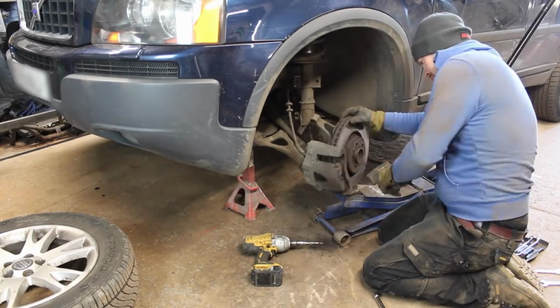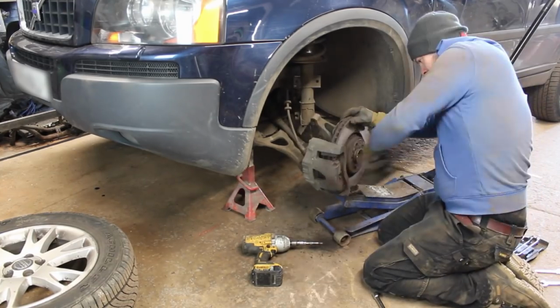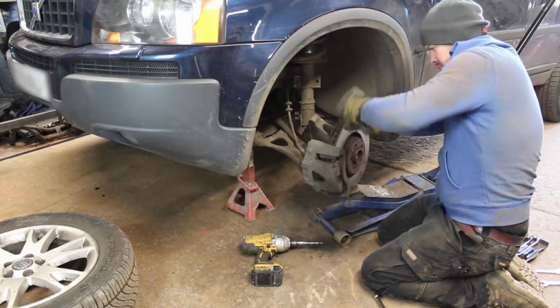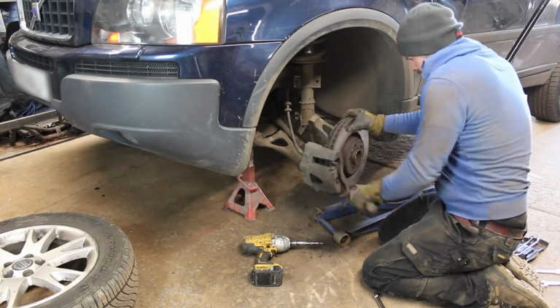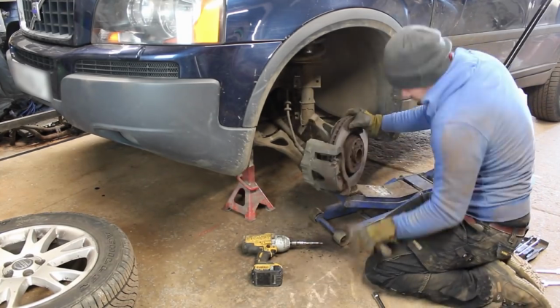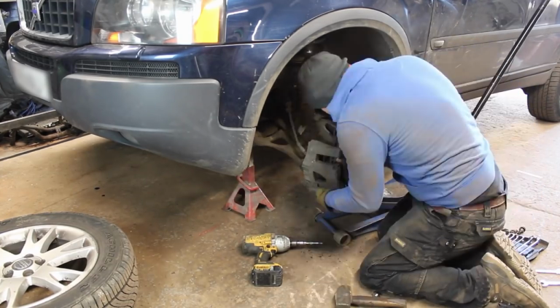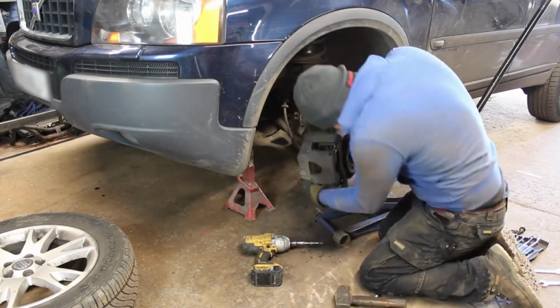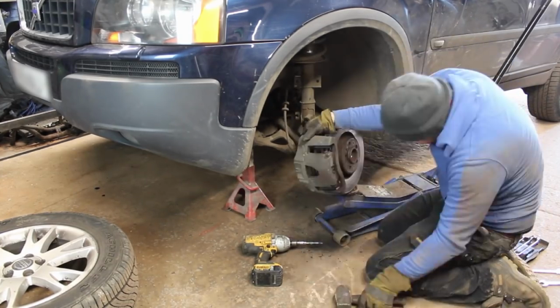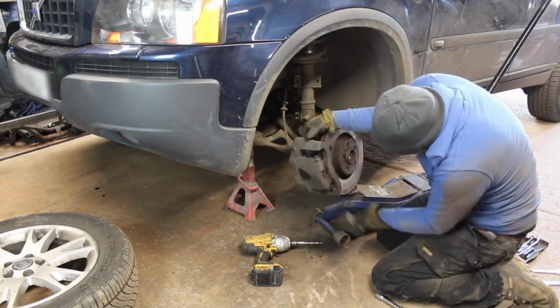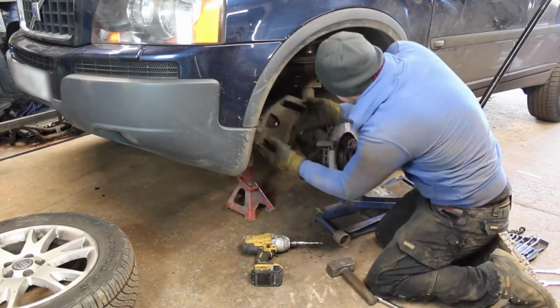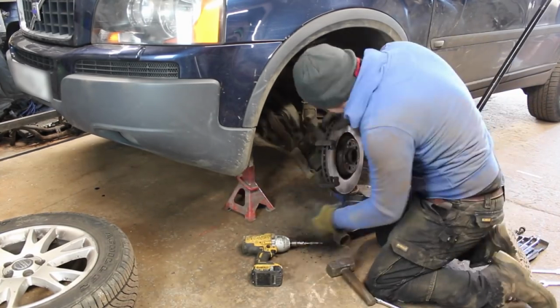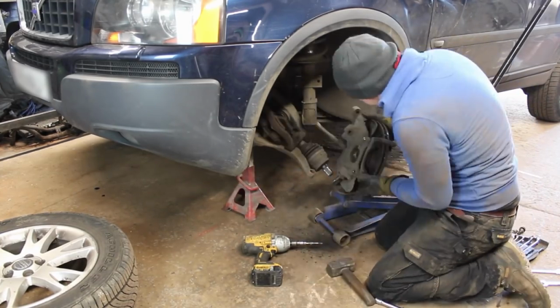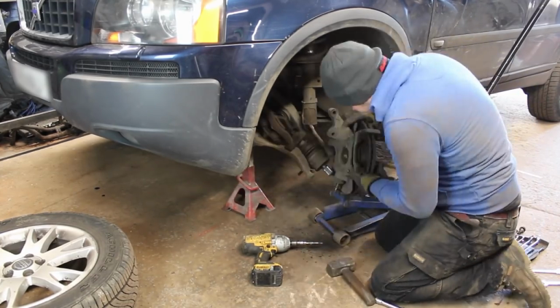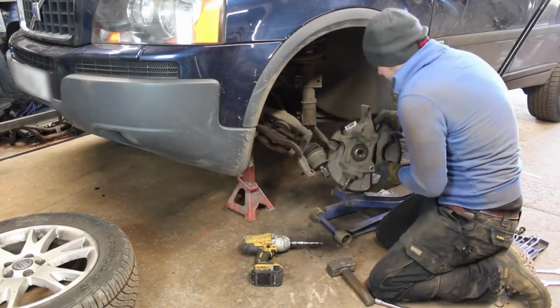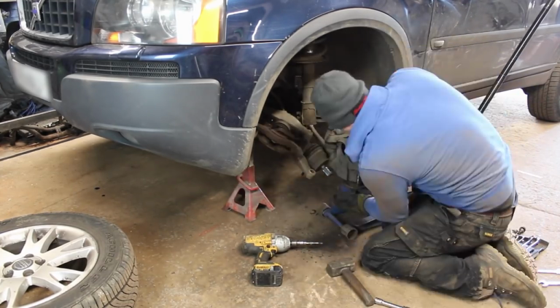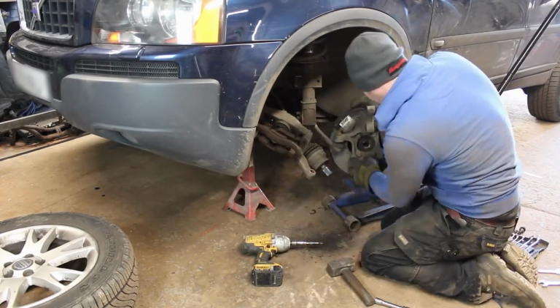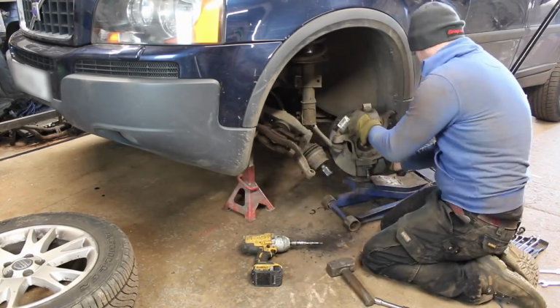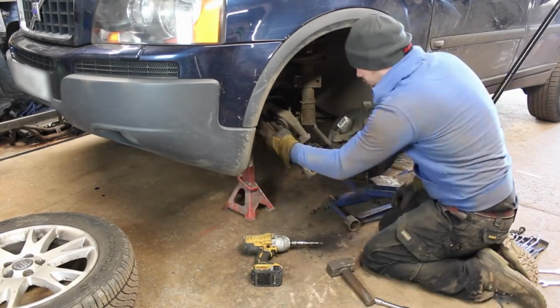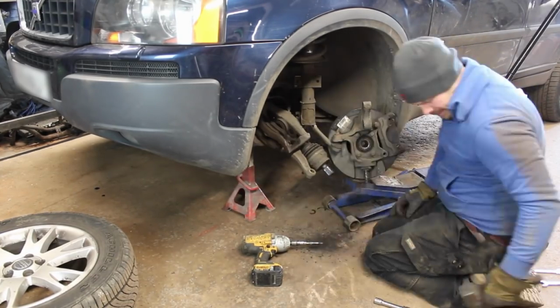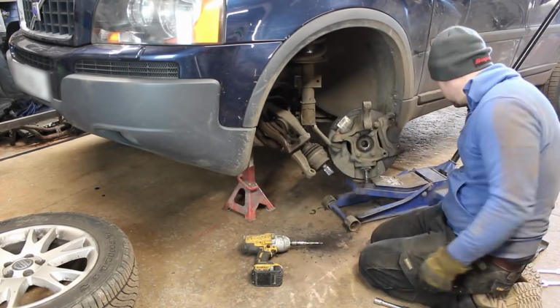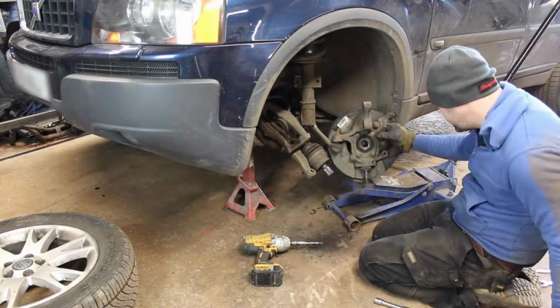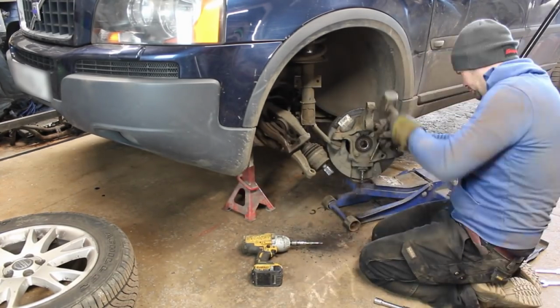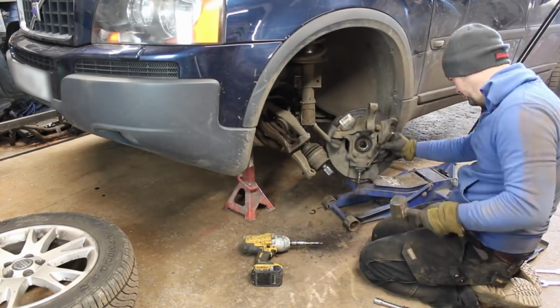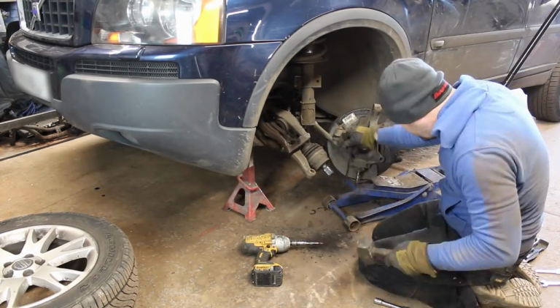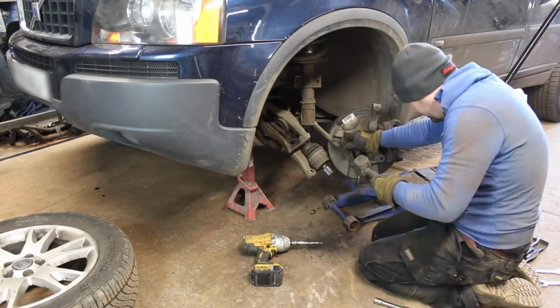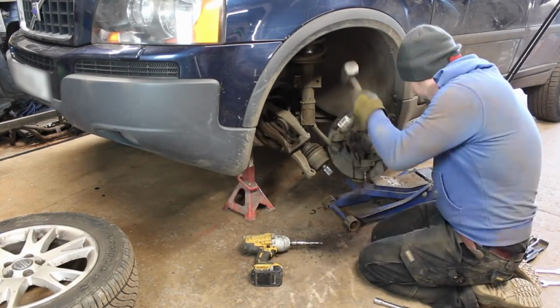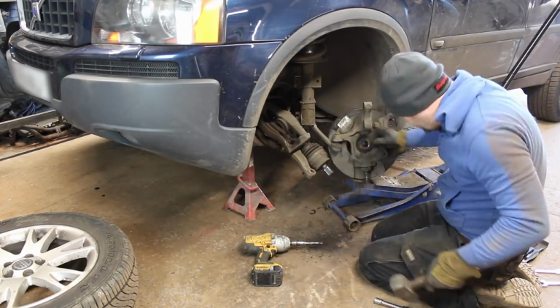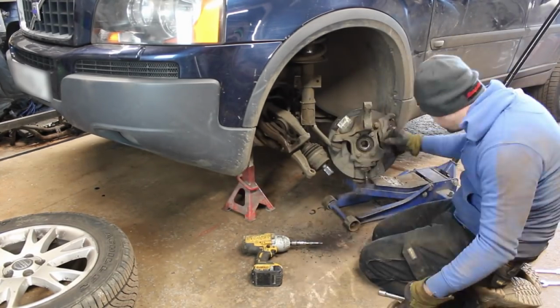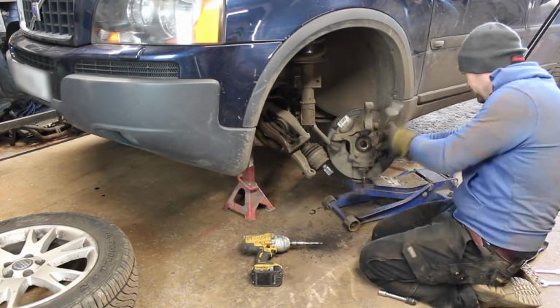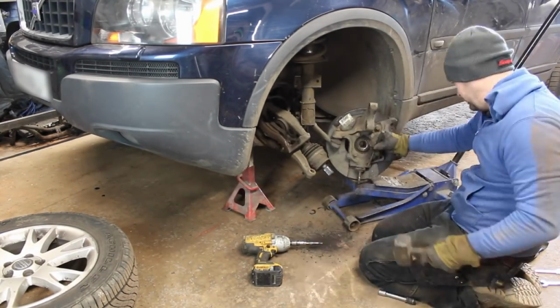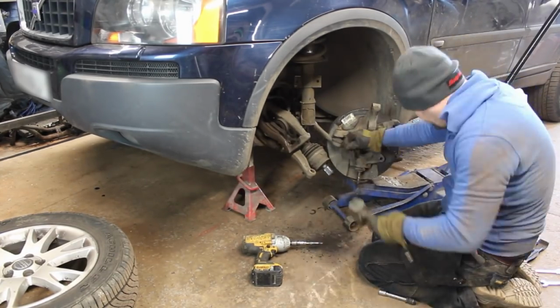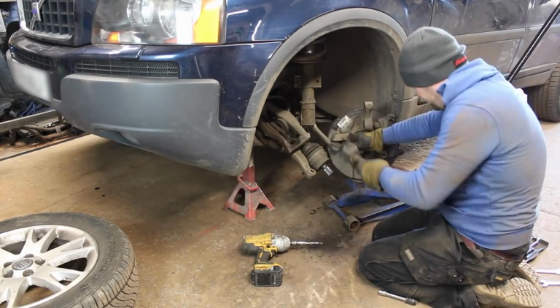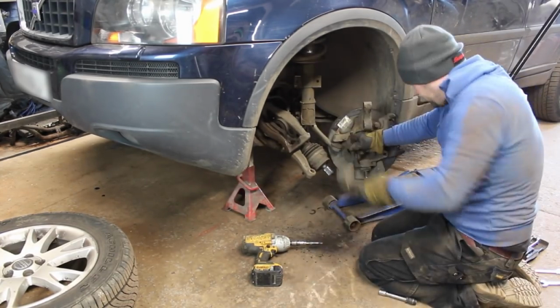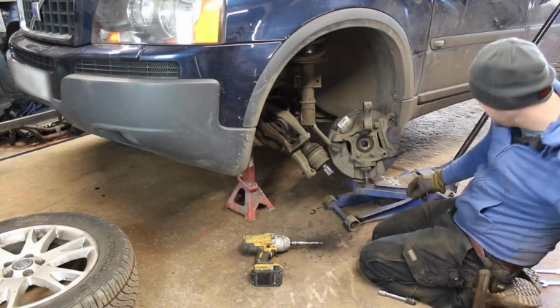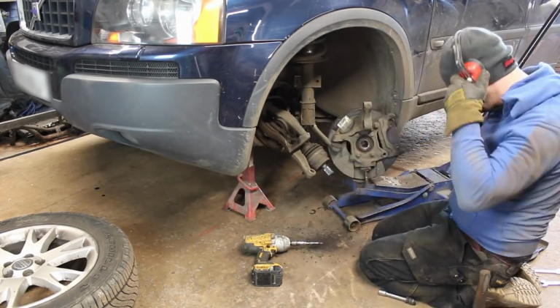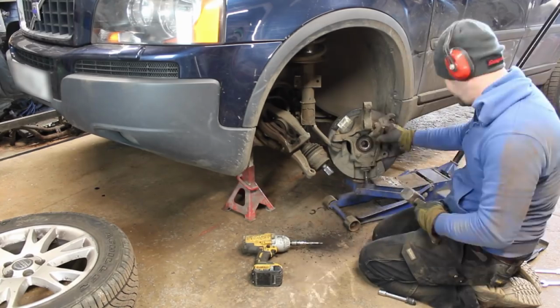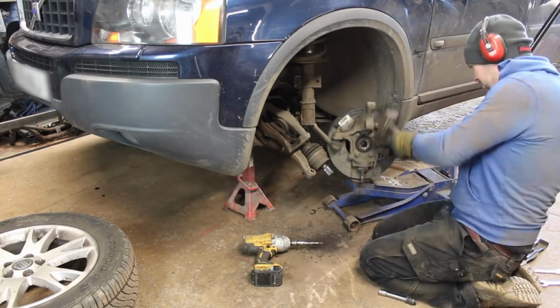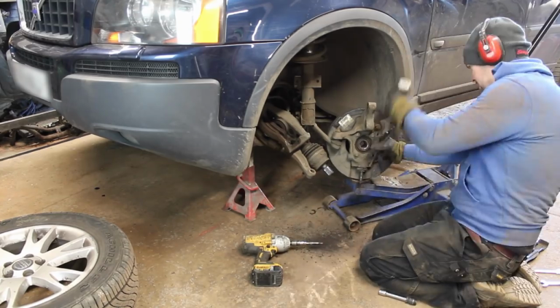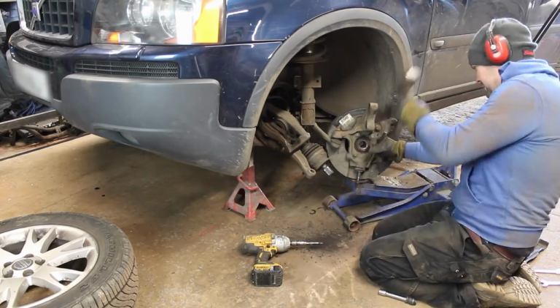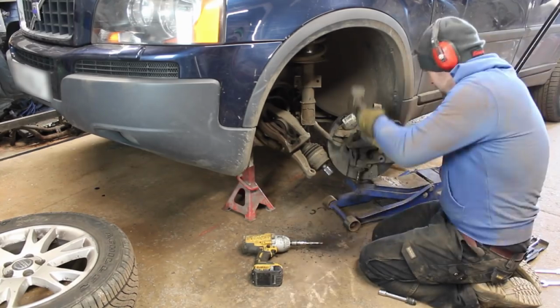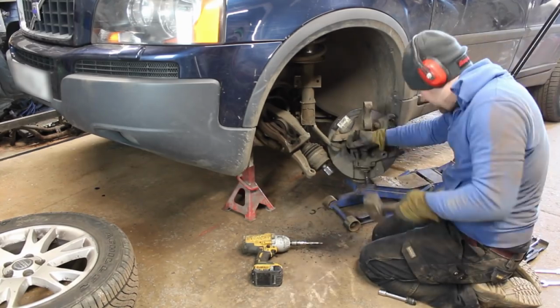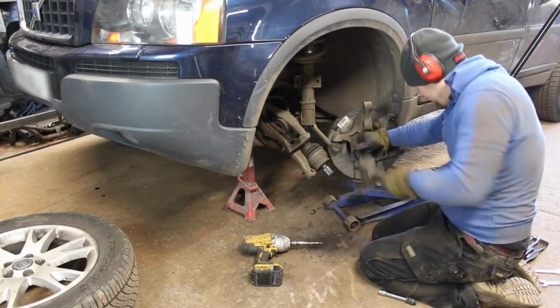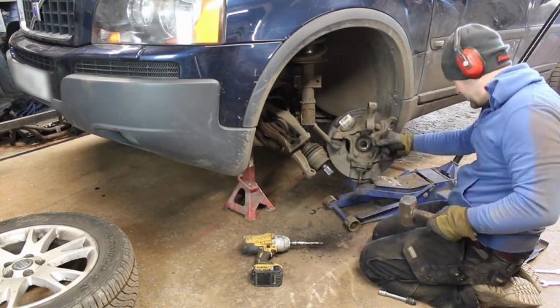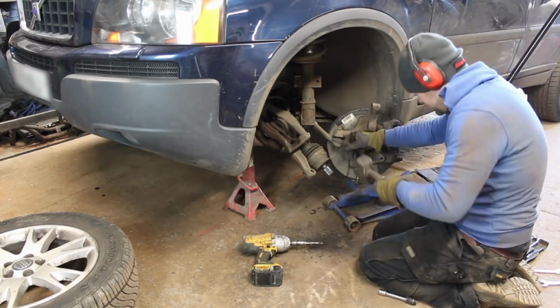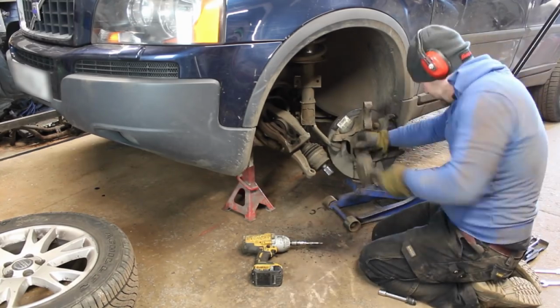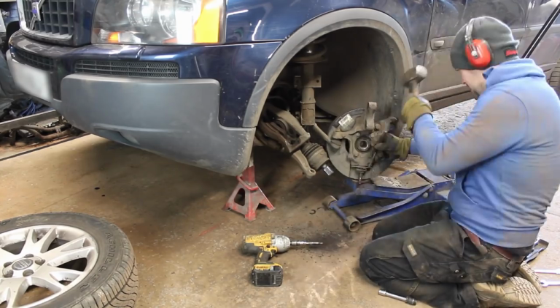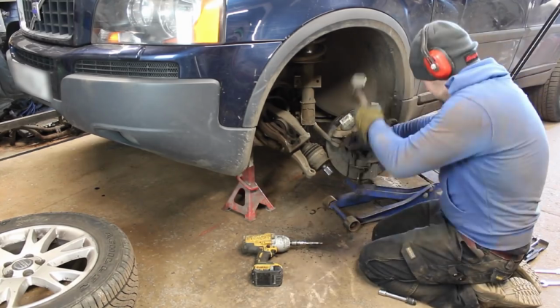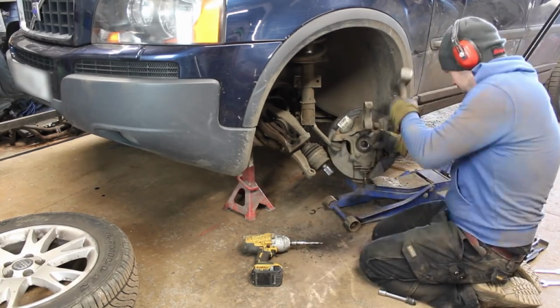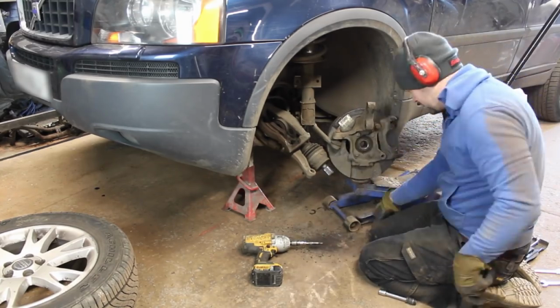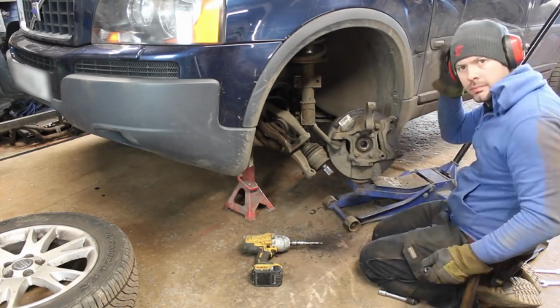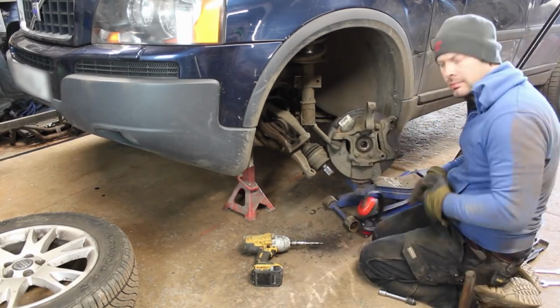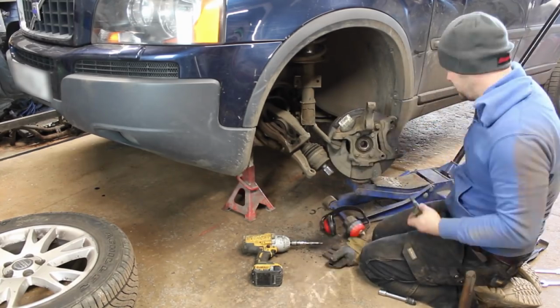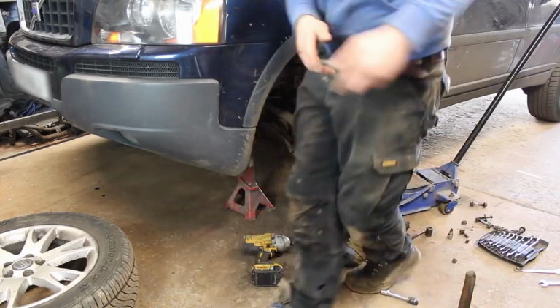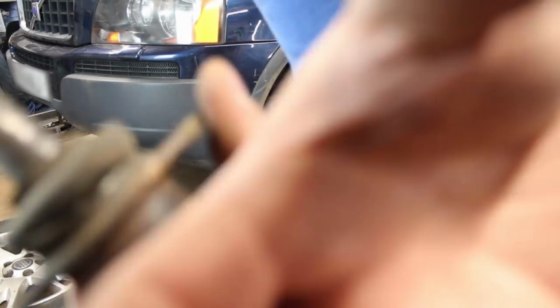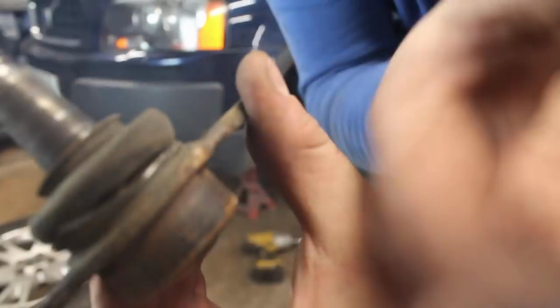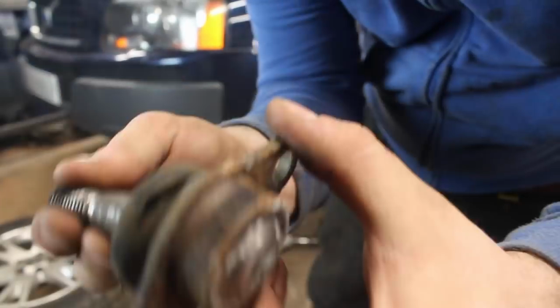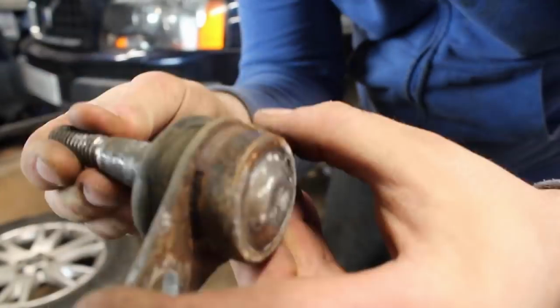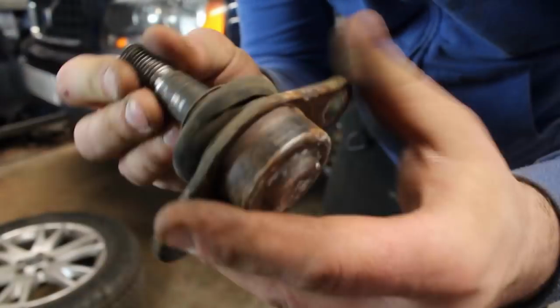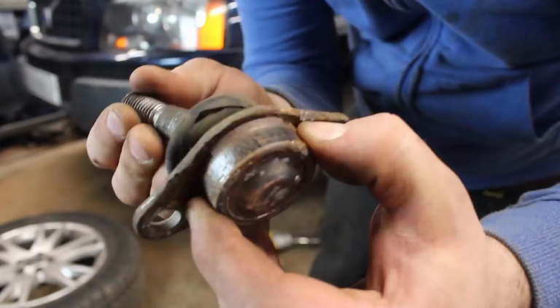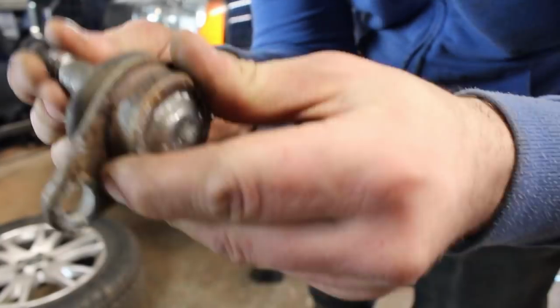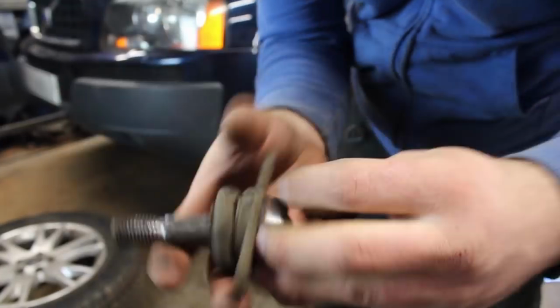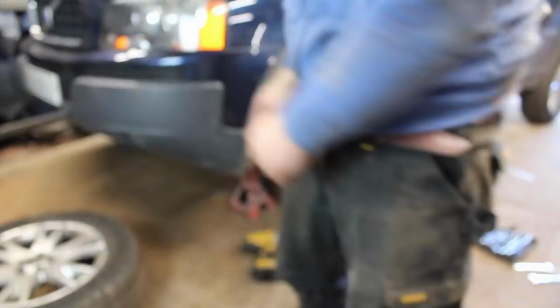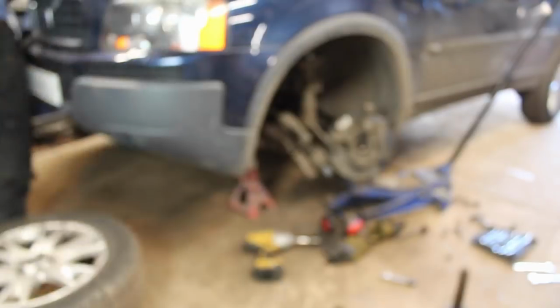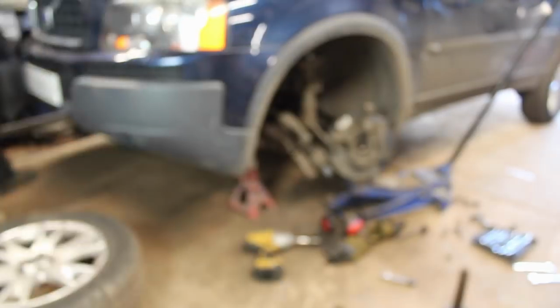Removing the old lower ball joint requires removing the hub assembly in order to drift it out. Getting the new one in needs to be done on the bench.